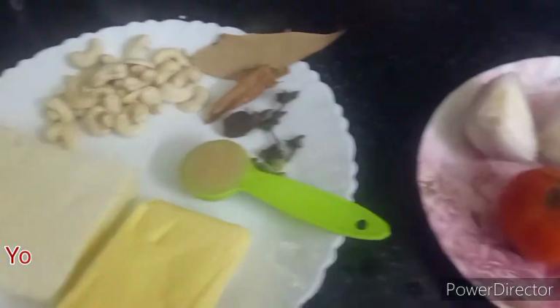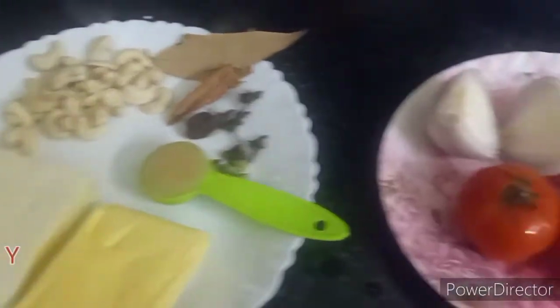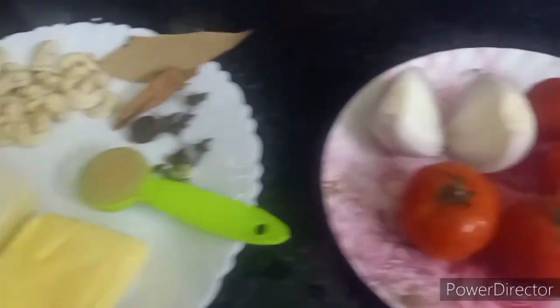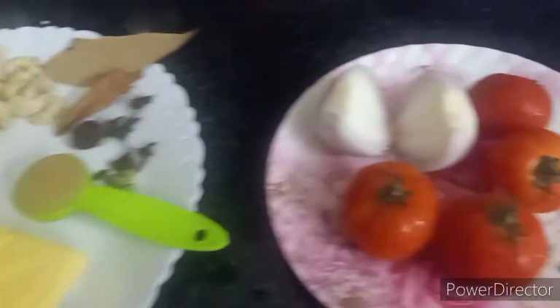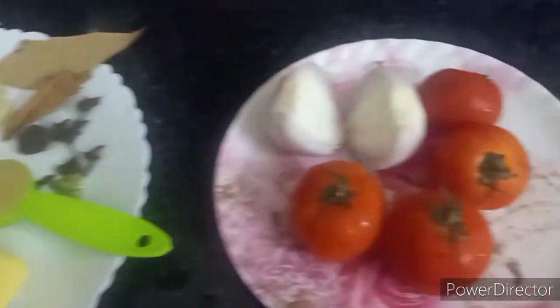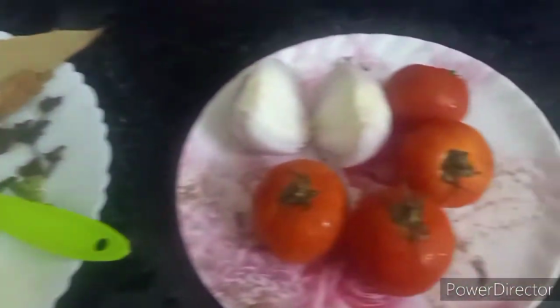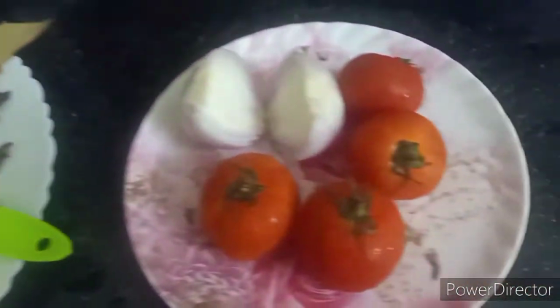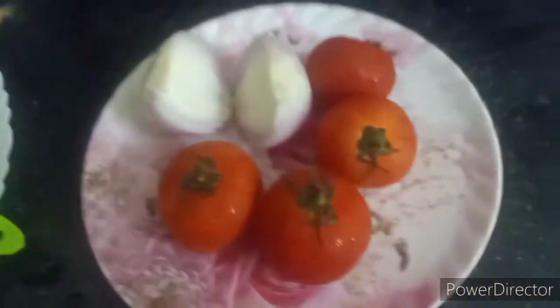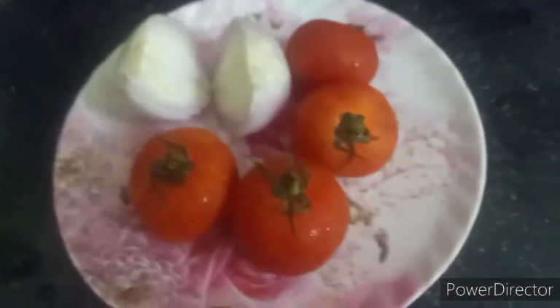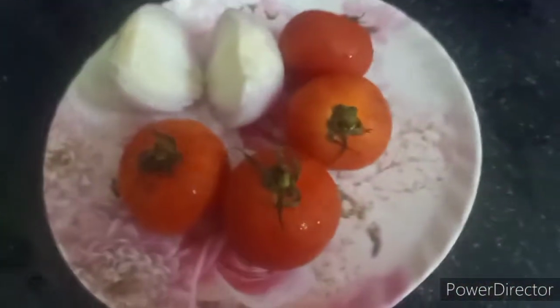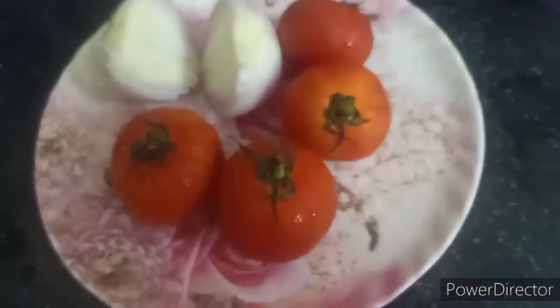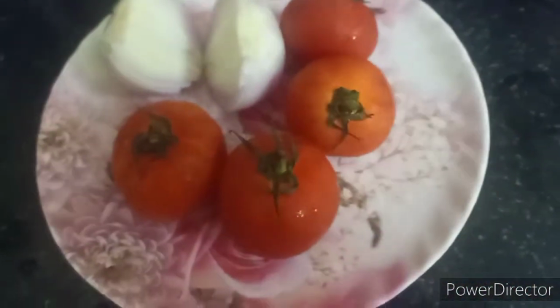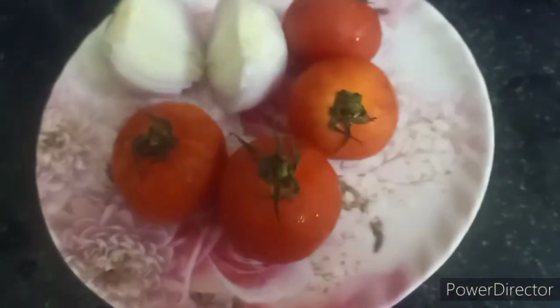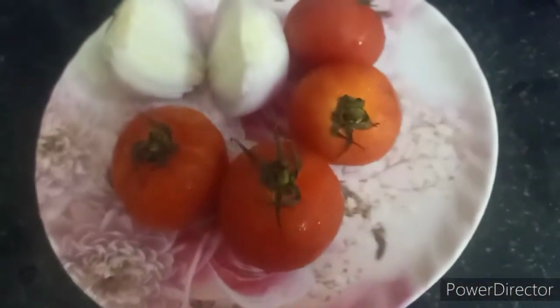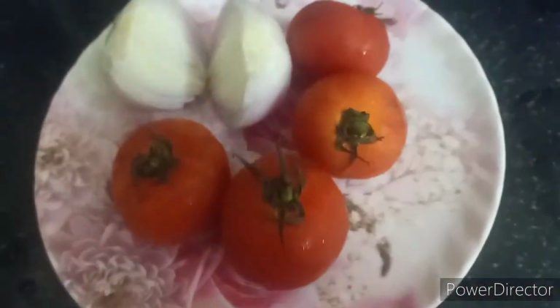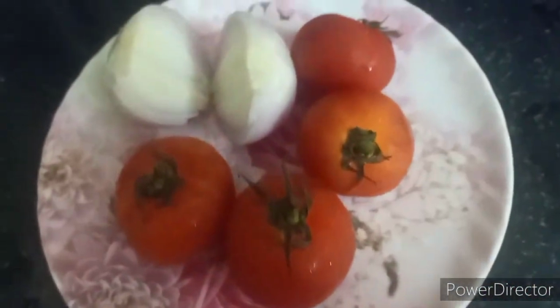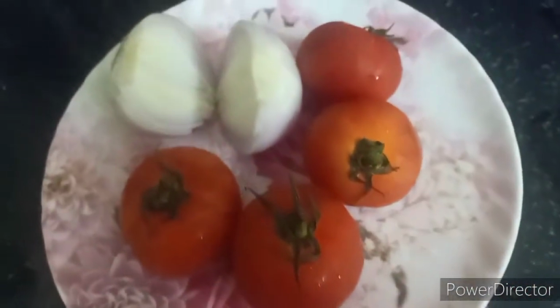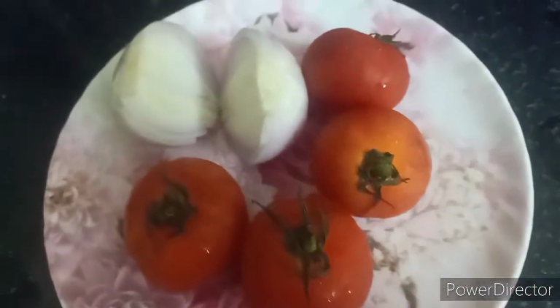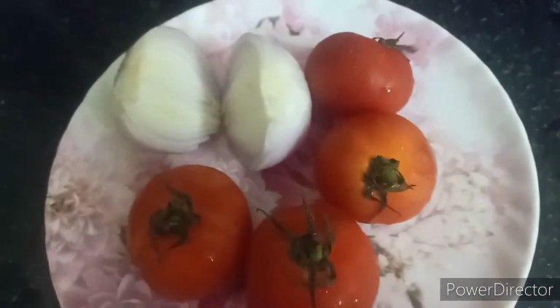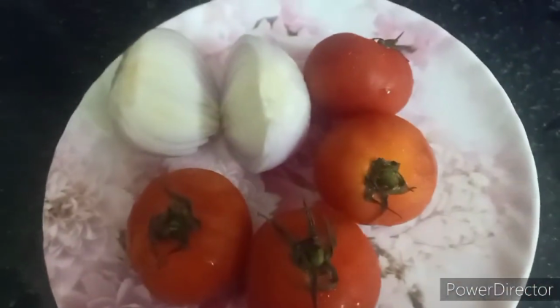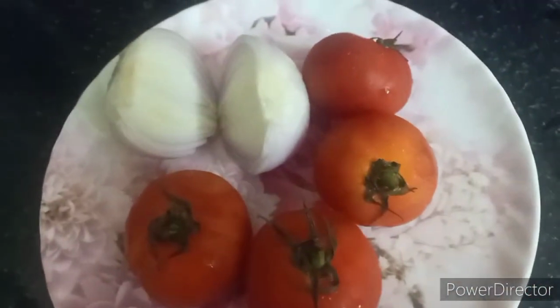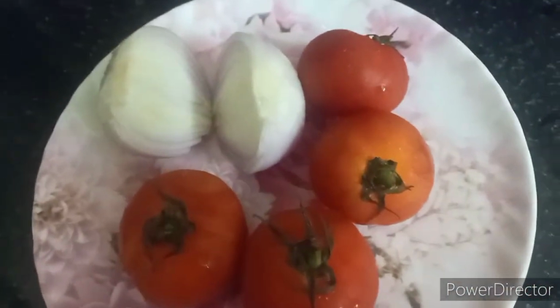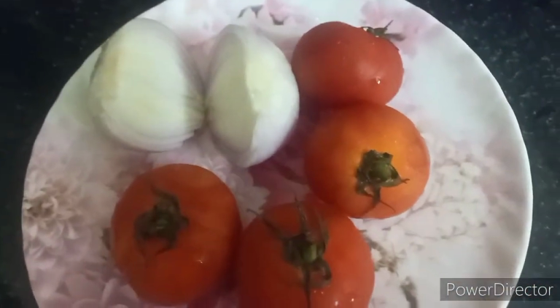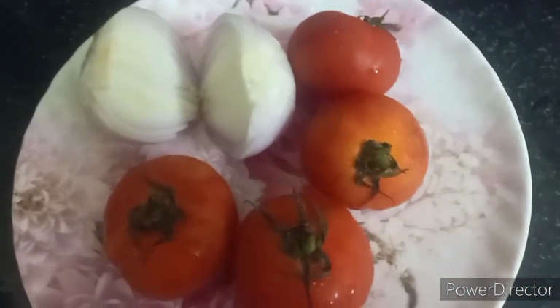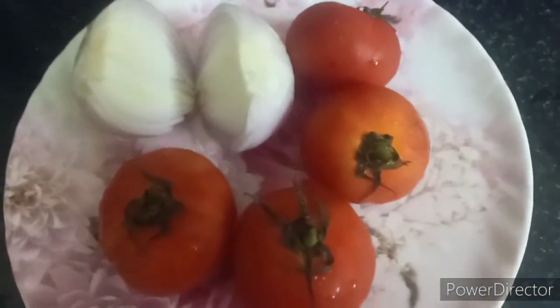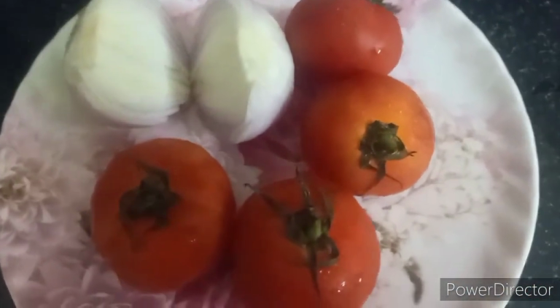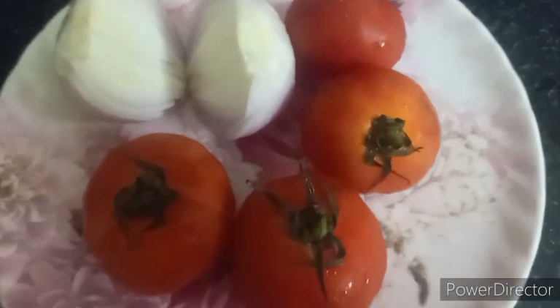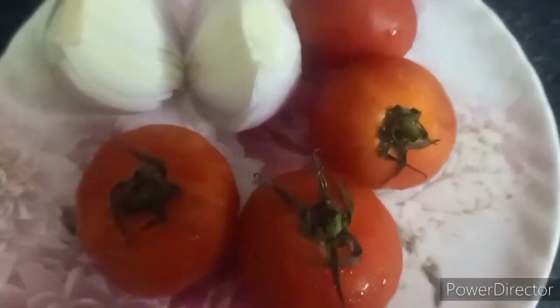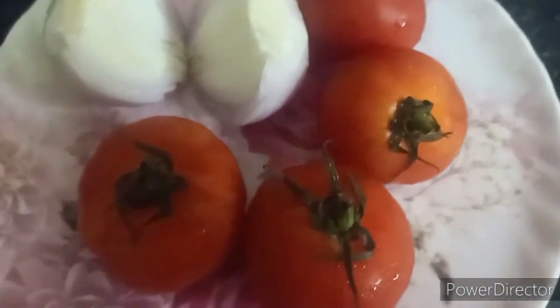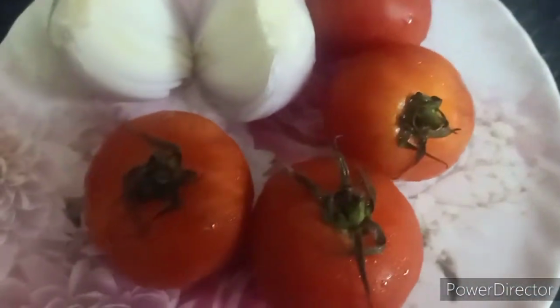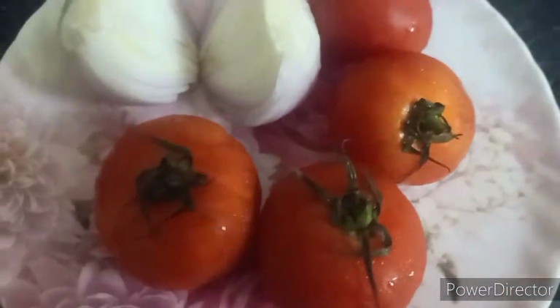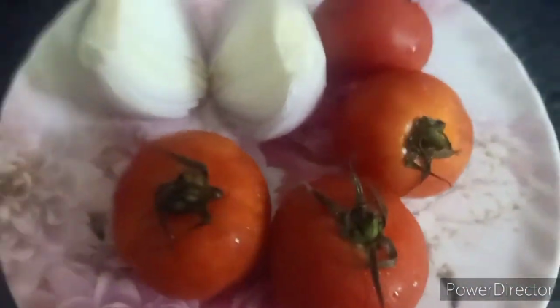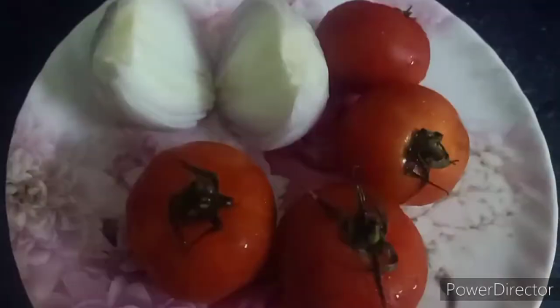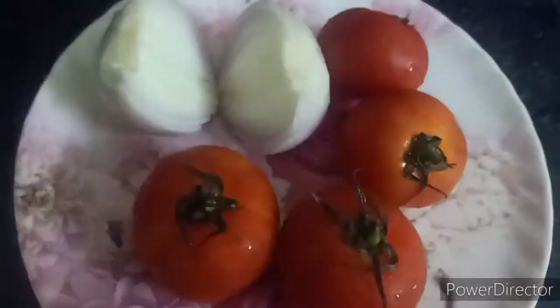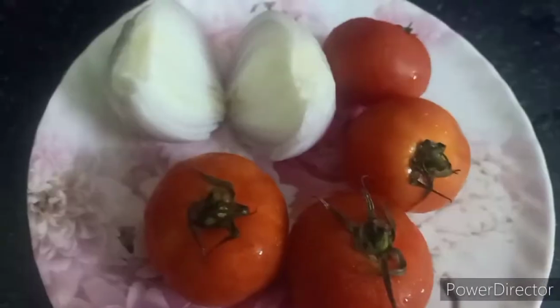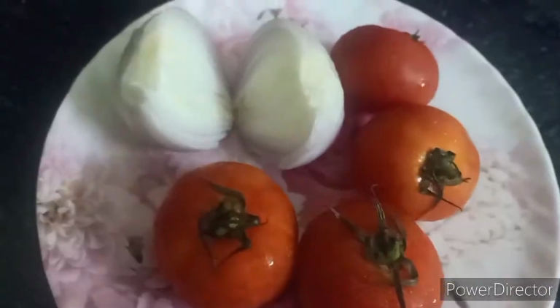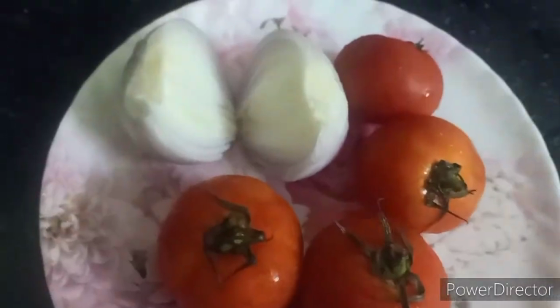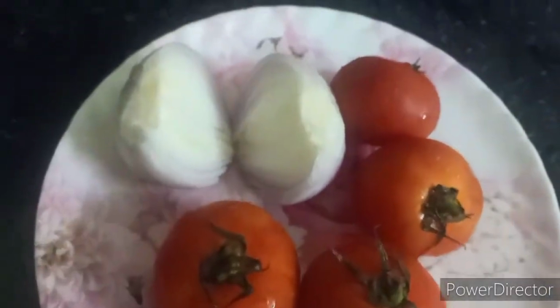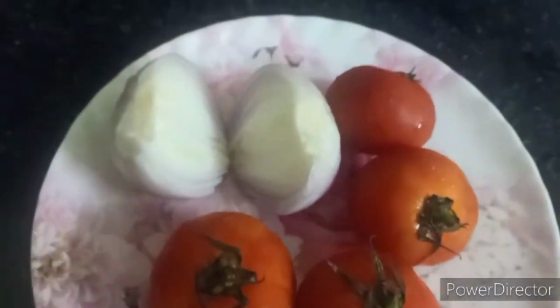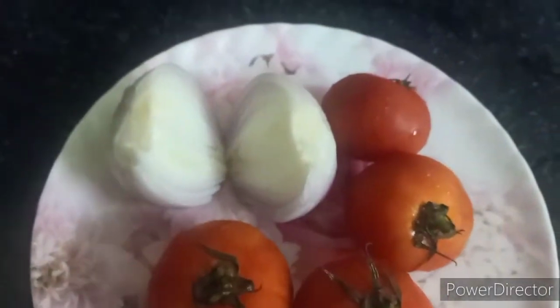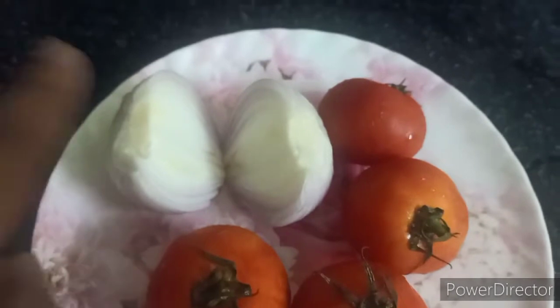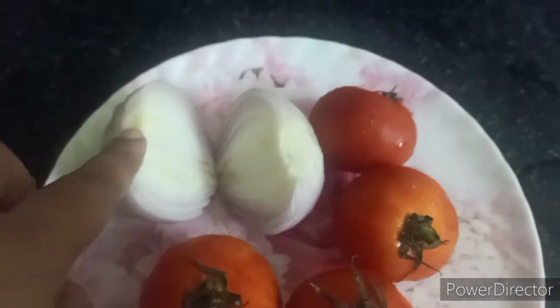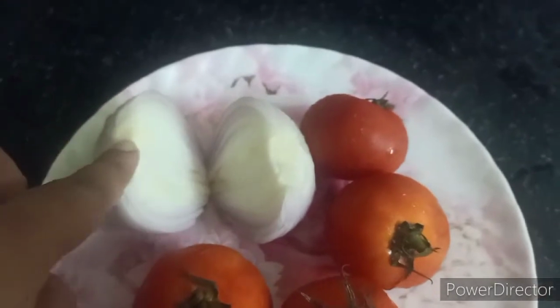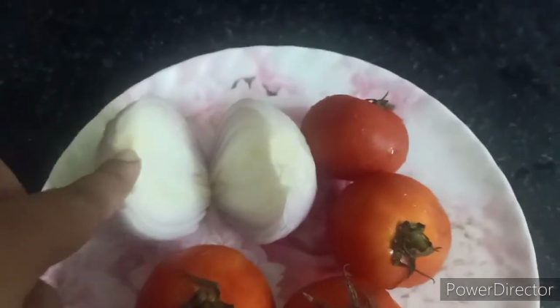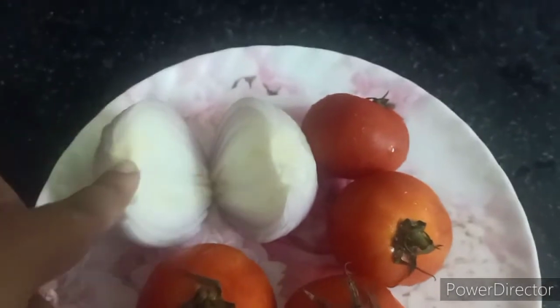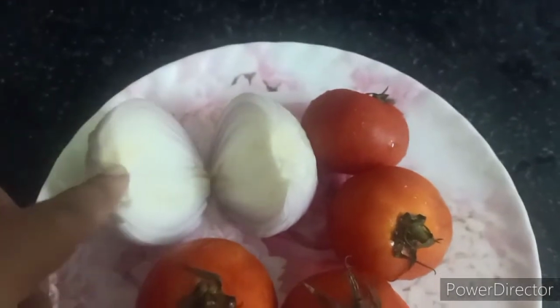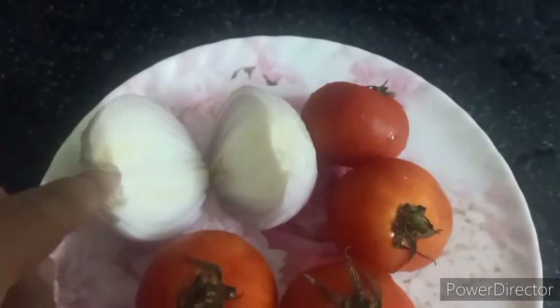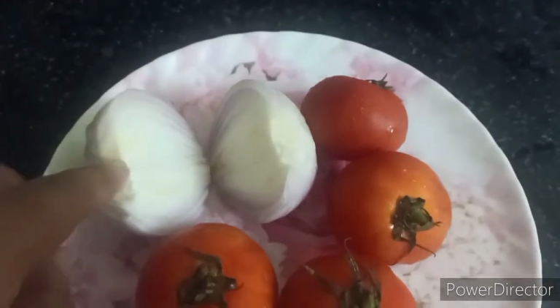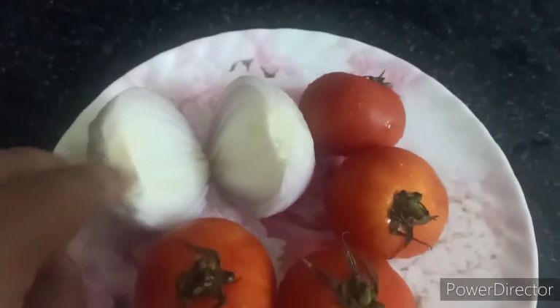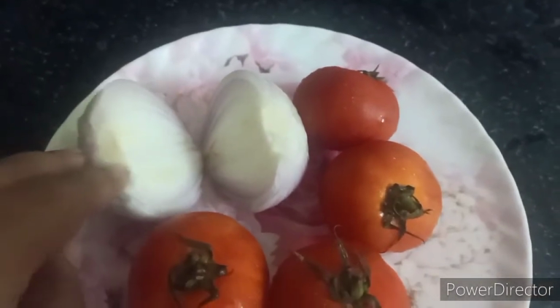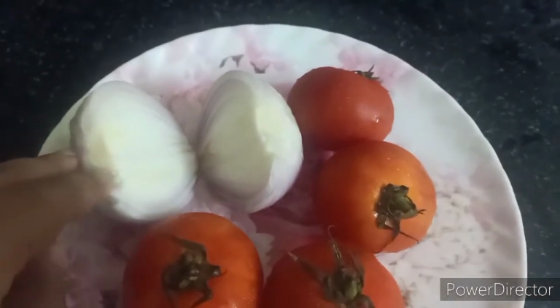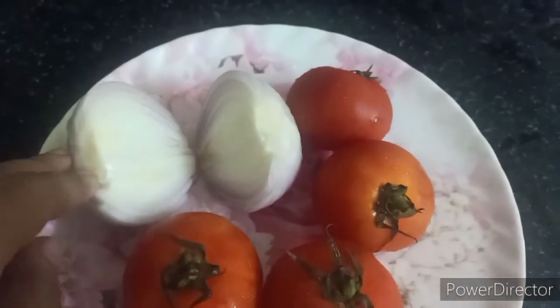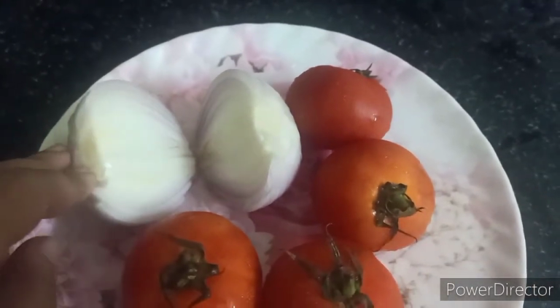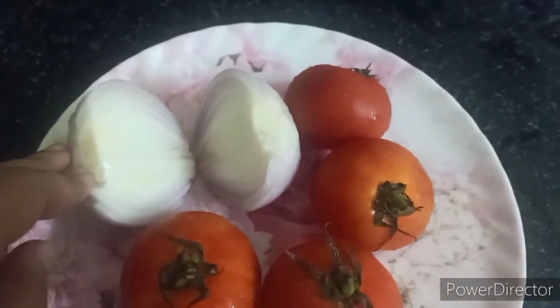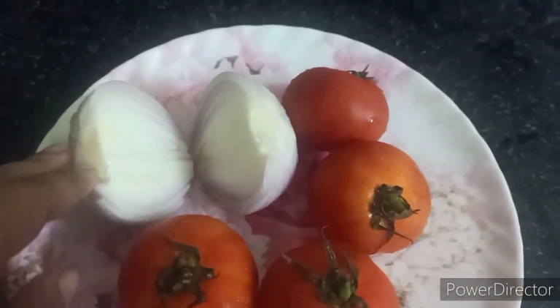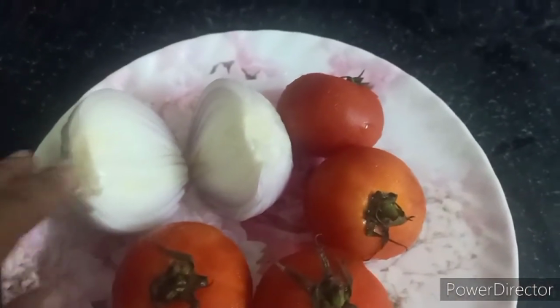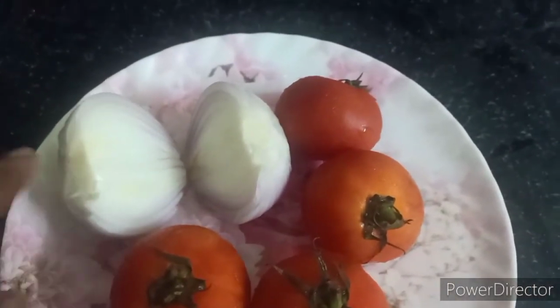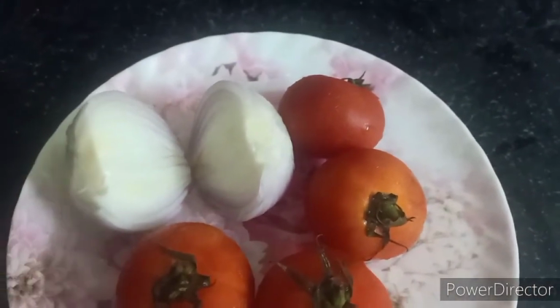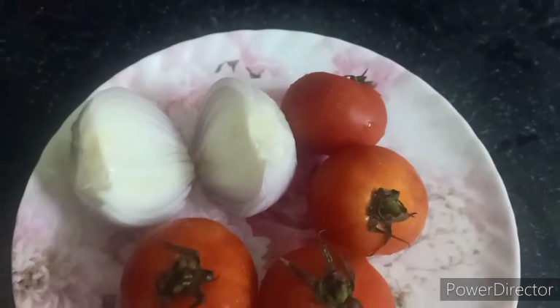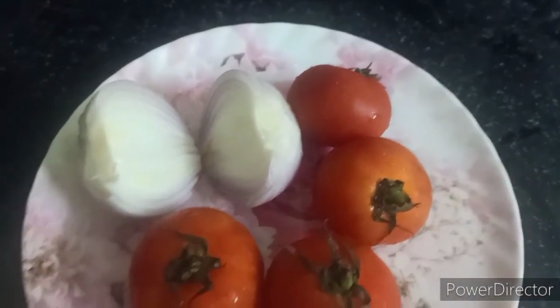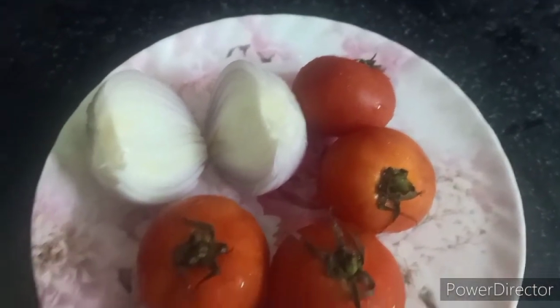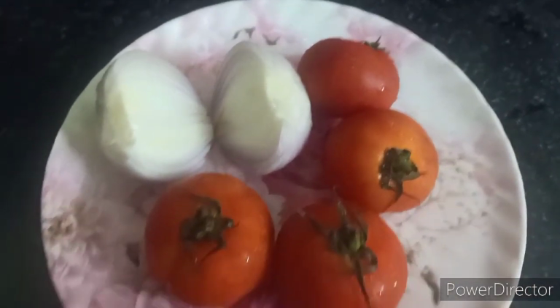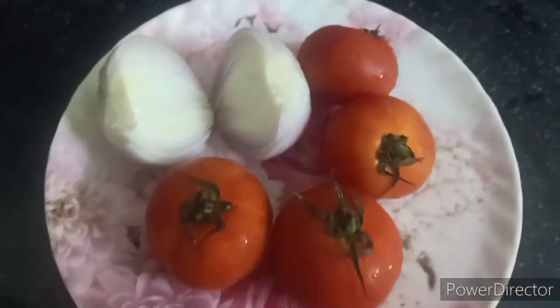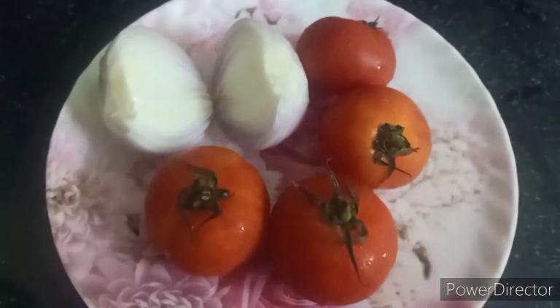This is butter. I have 4 medium size tomatoes and 1 big pepper.